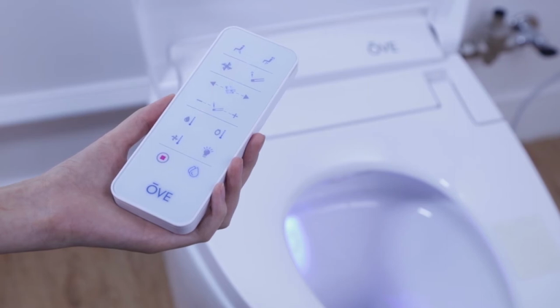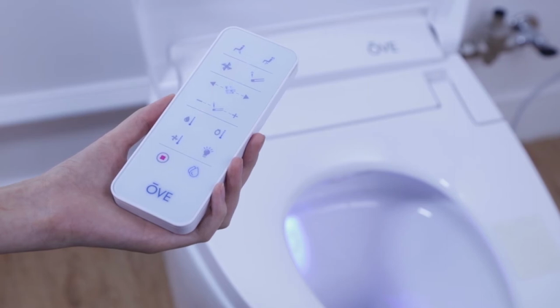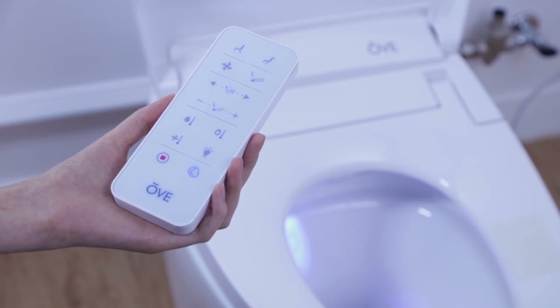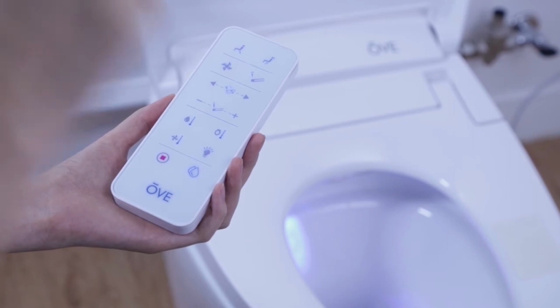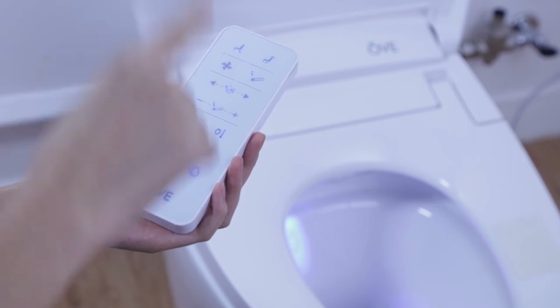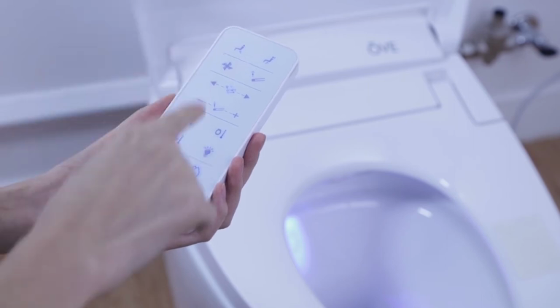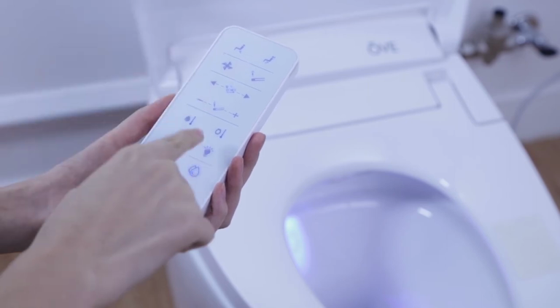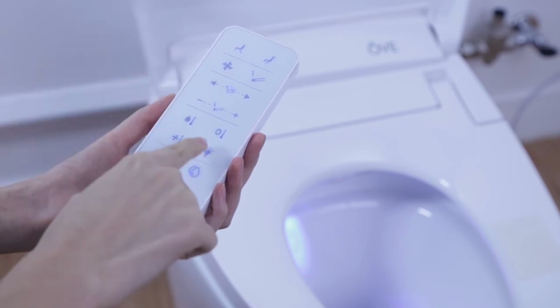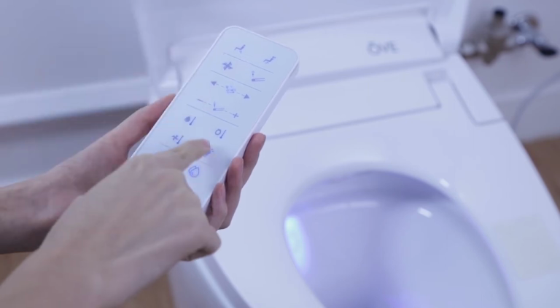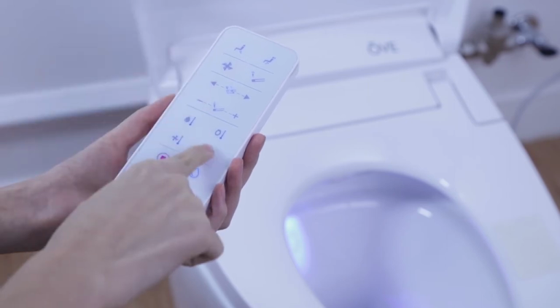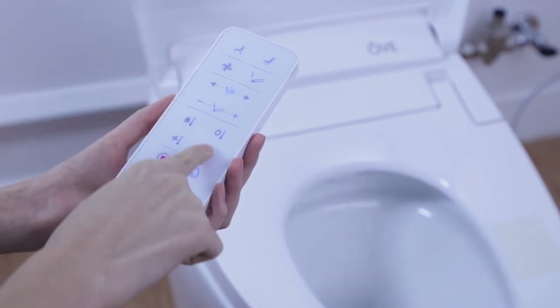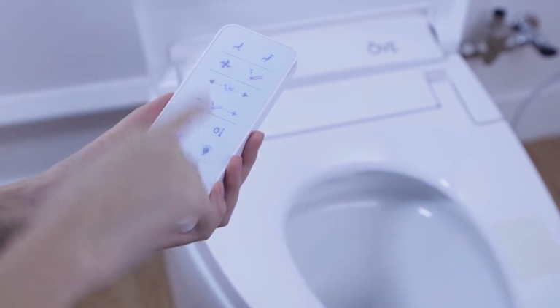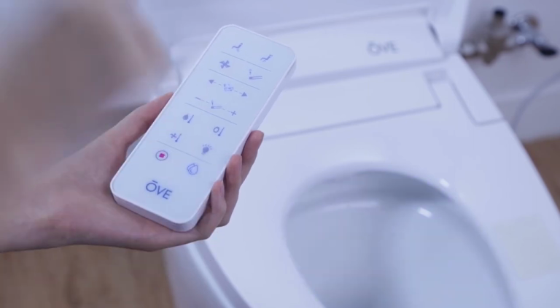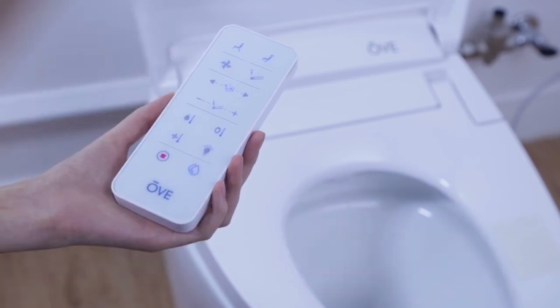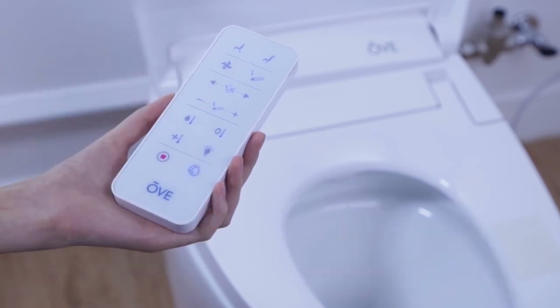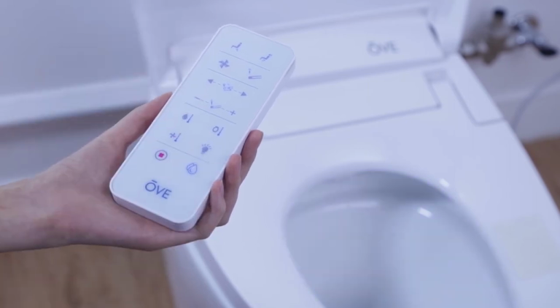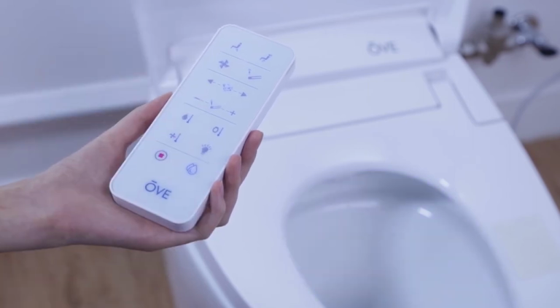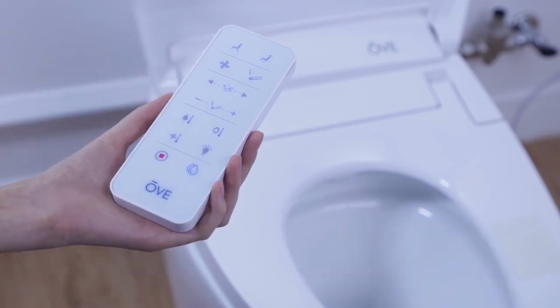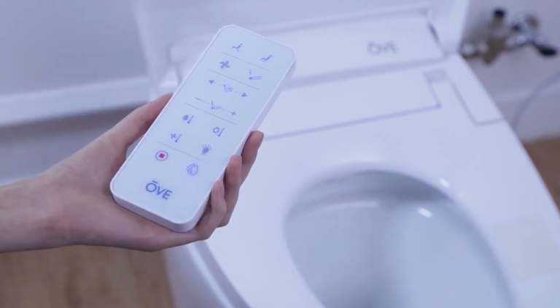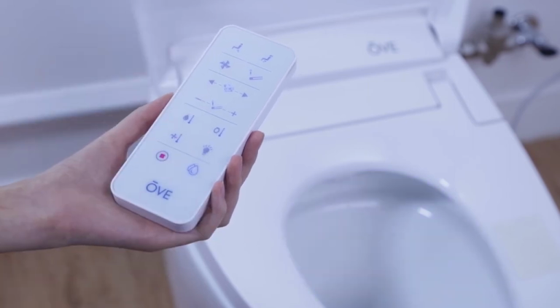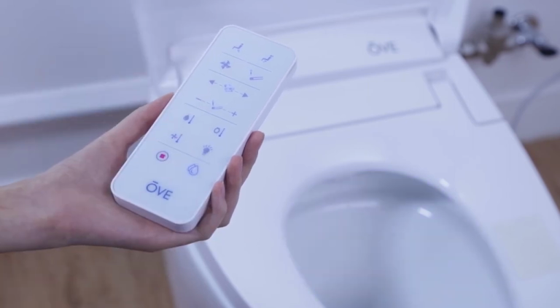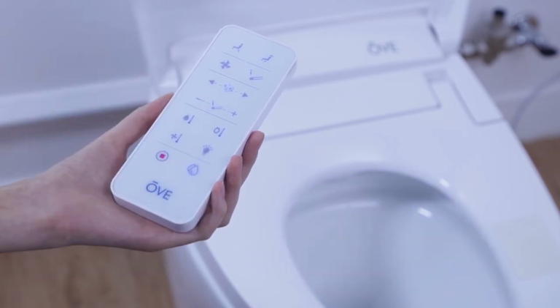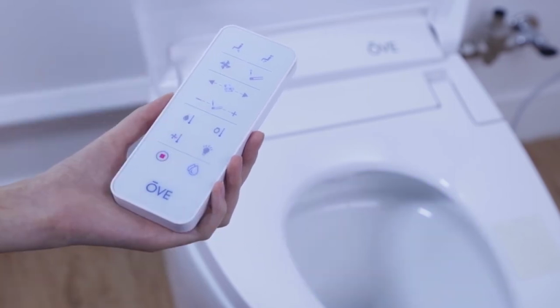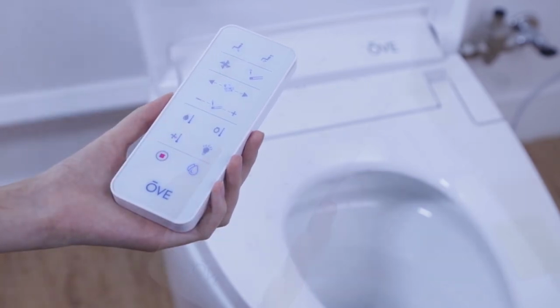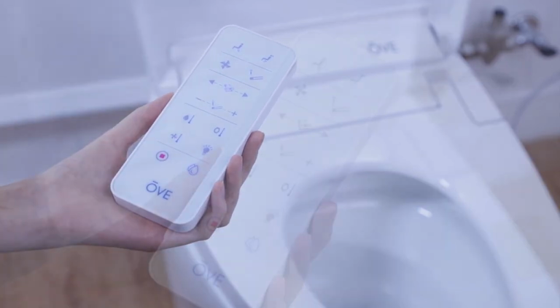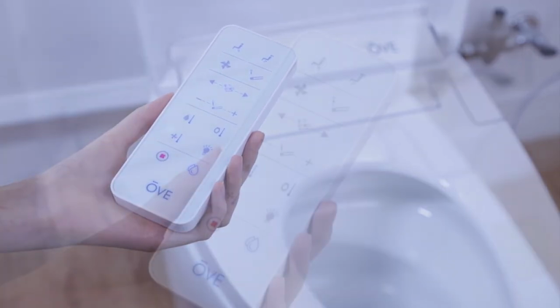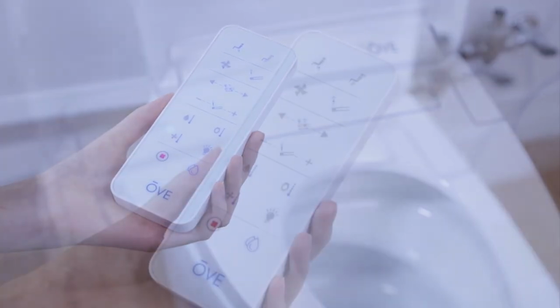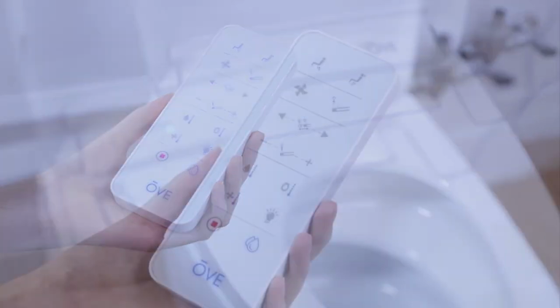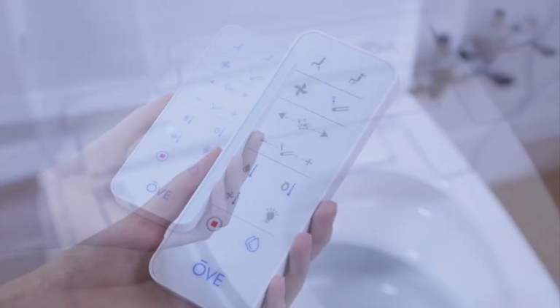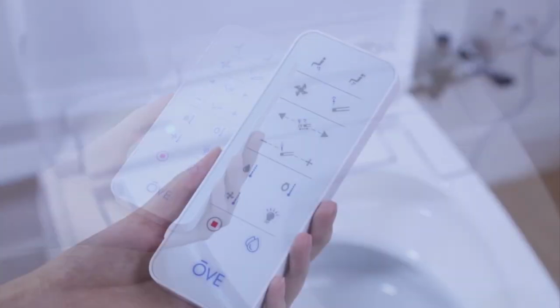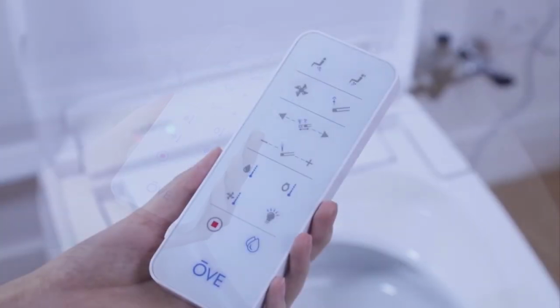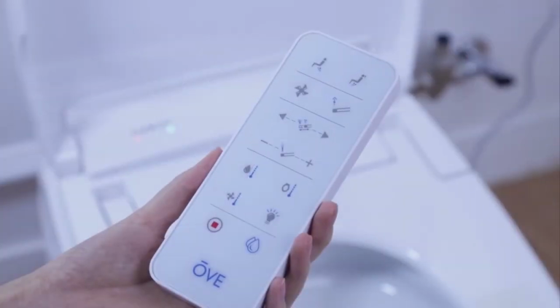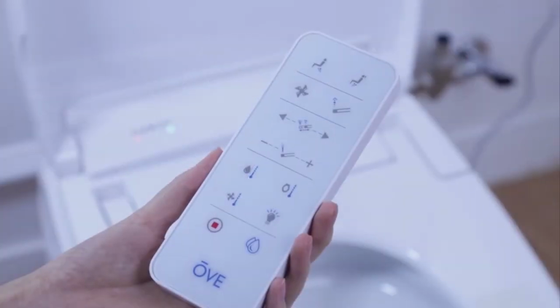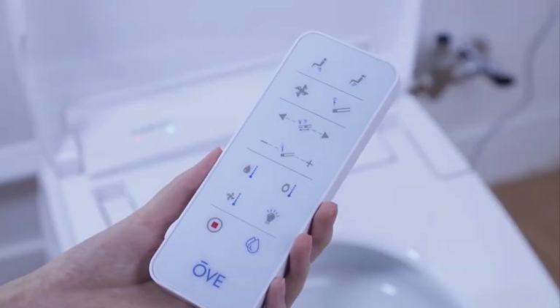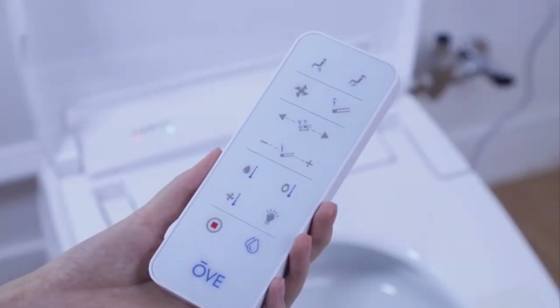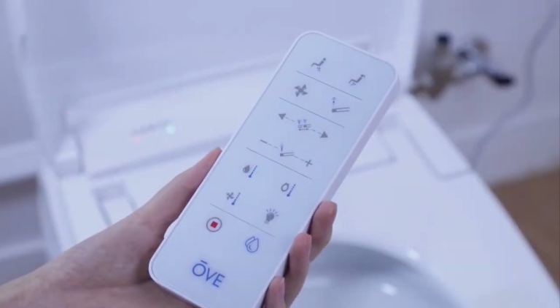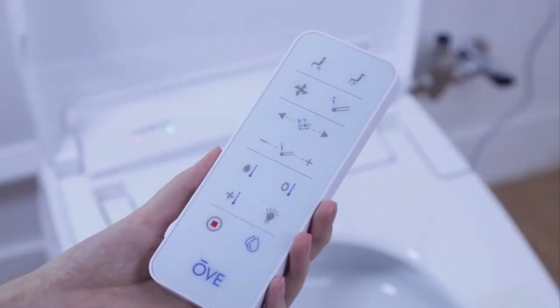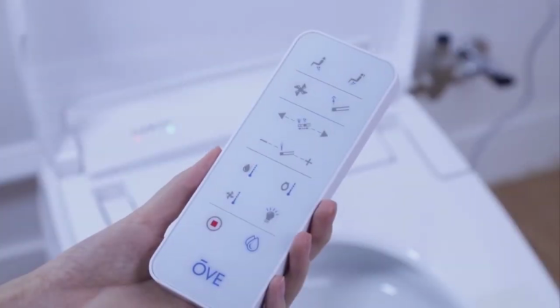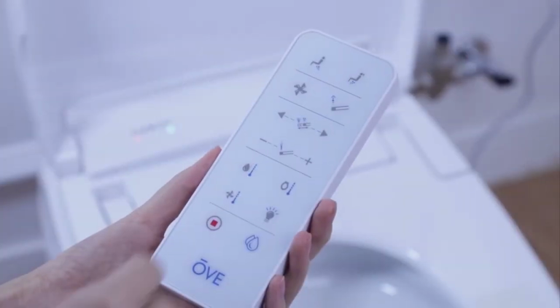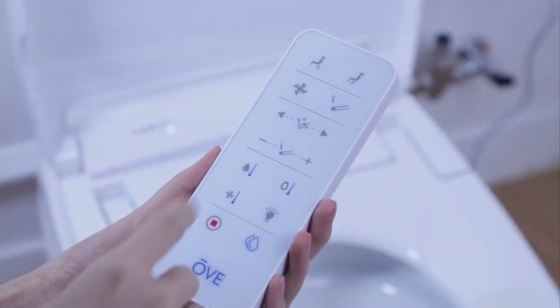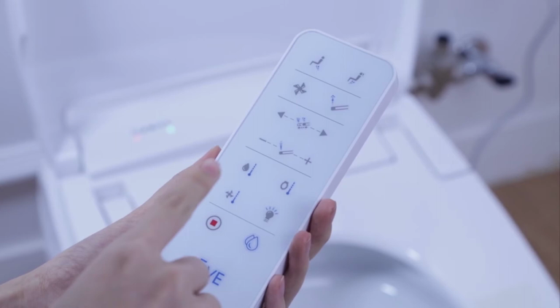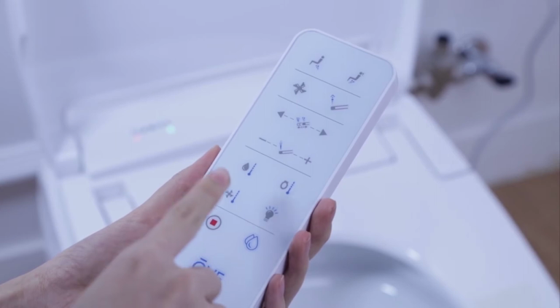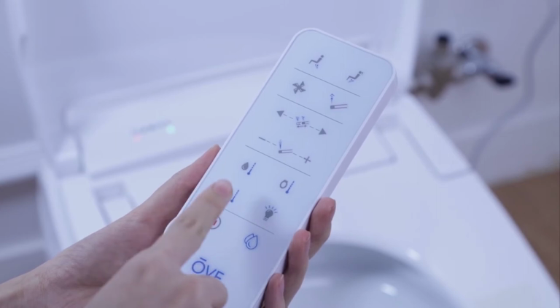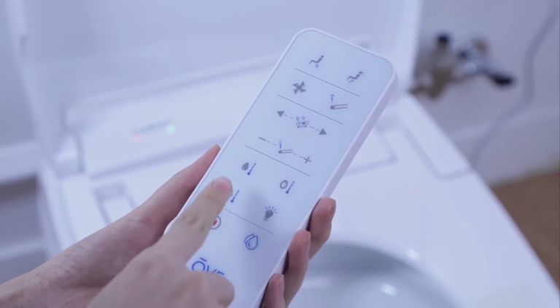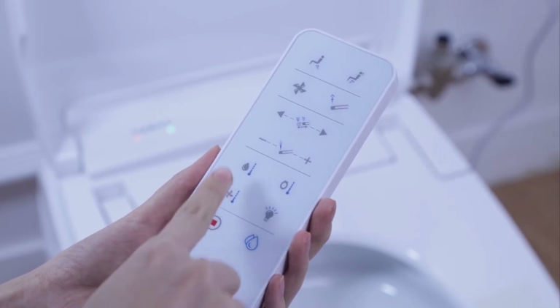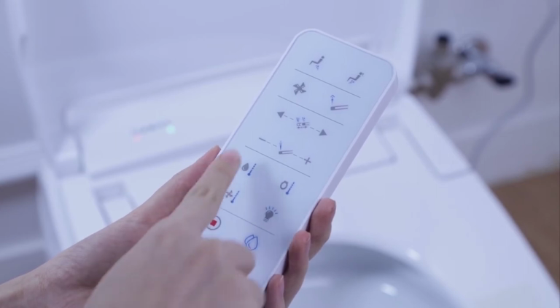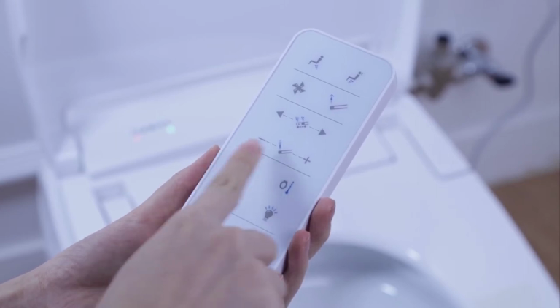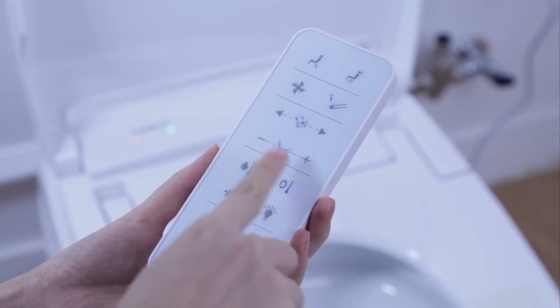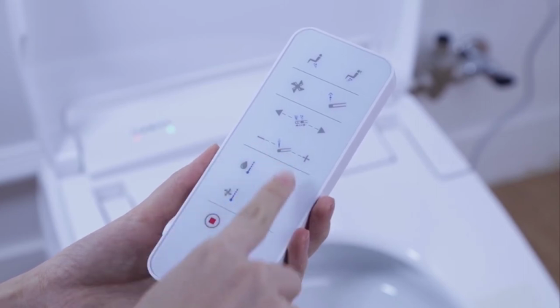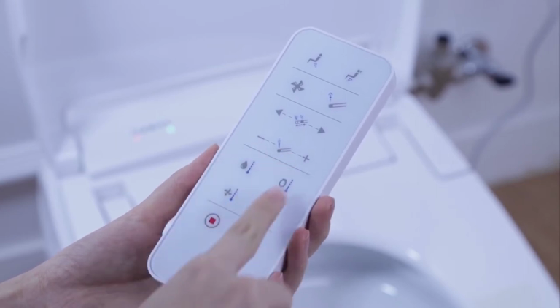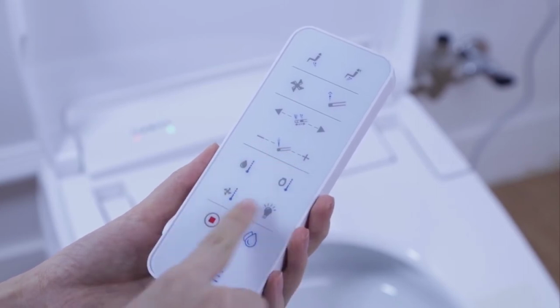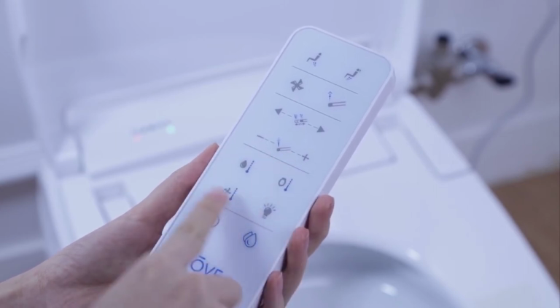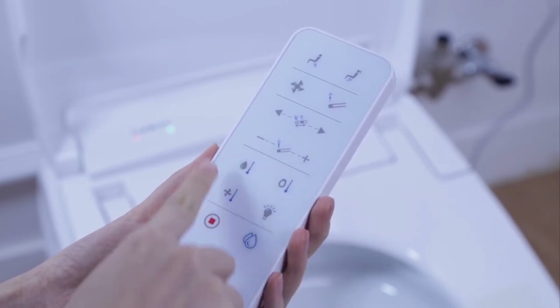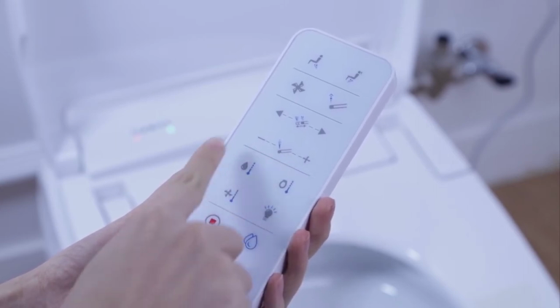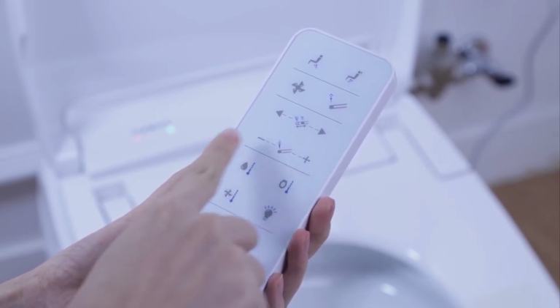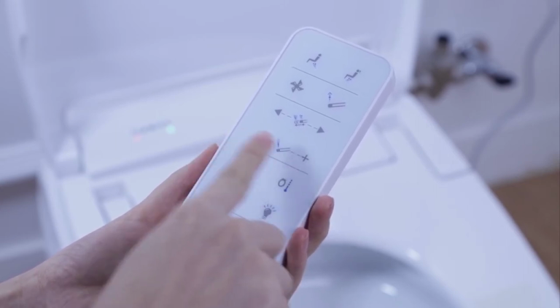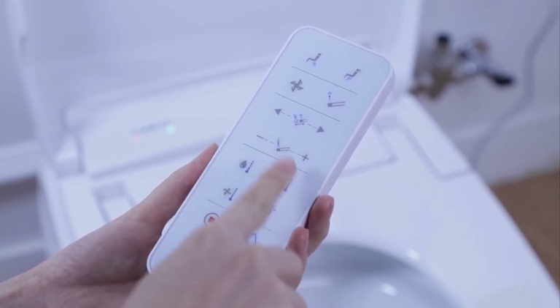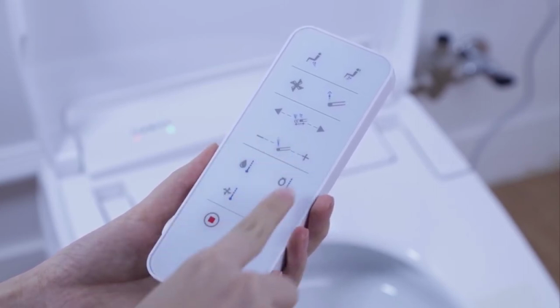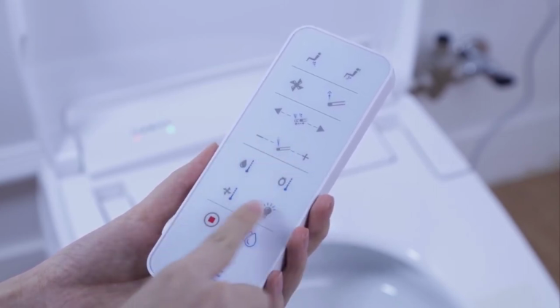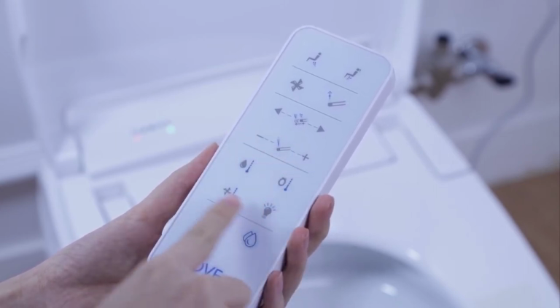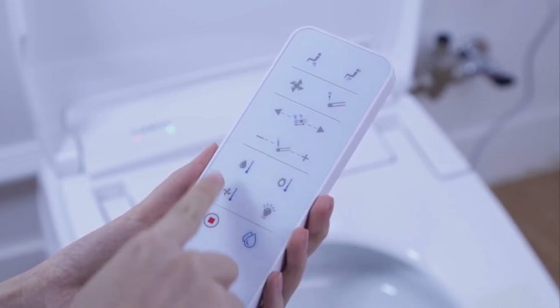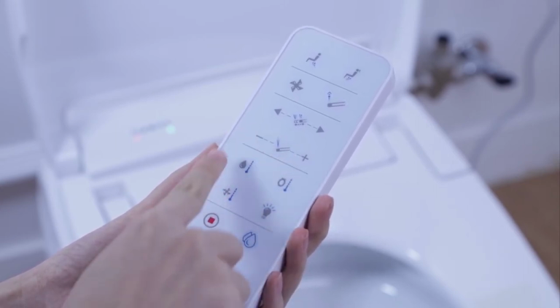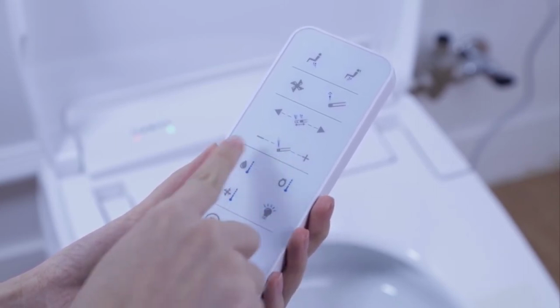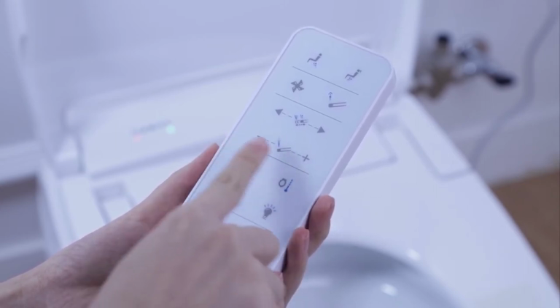To activate the remote, press any key. The remote will light up, signaling that you are now ready to start any desired function.